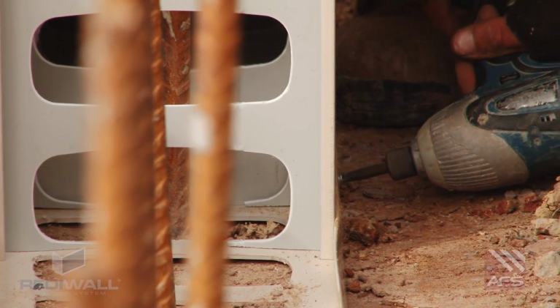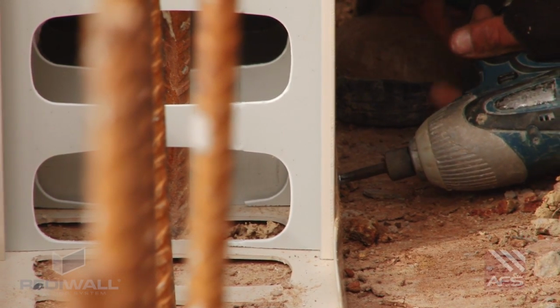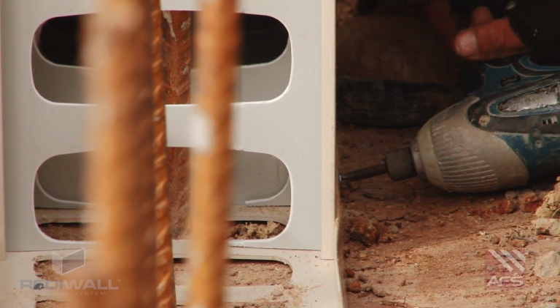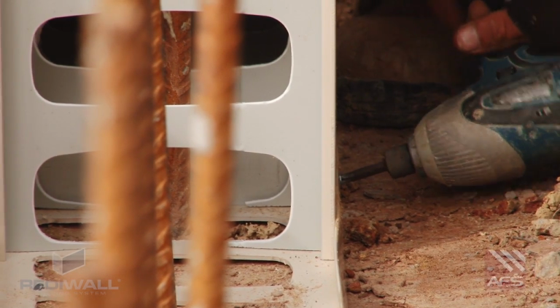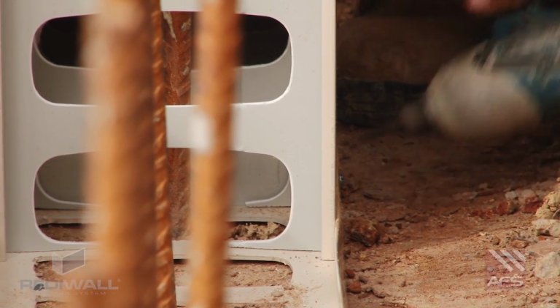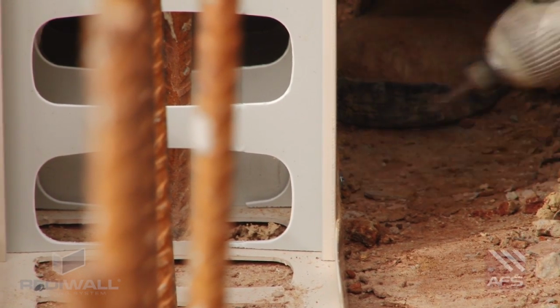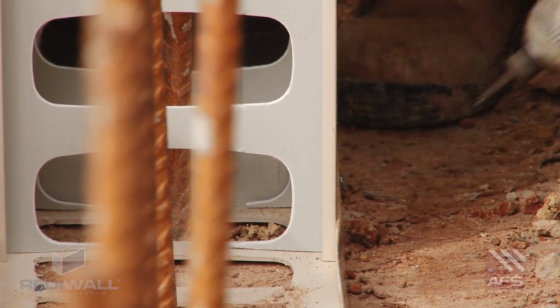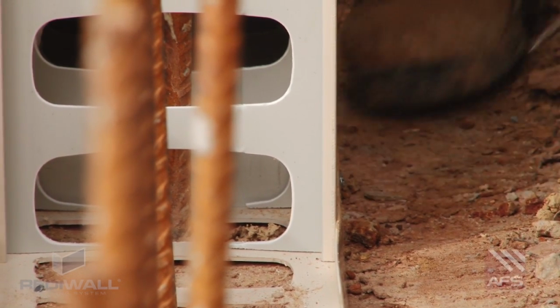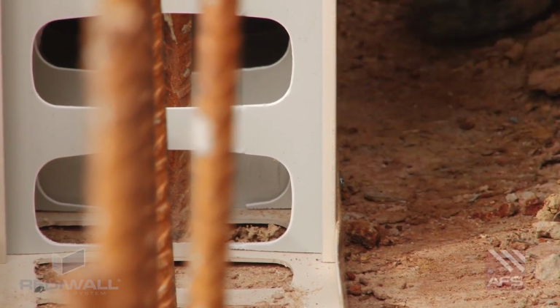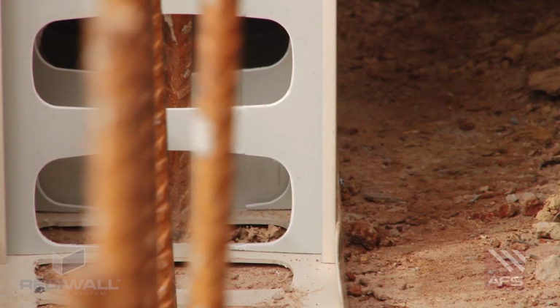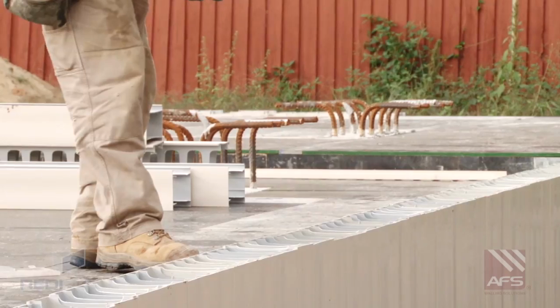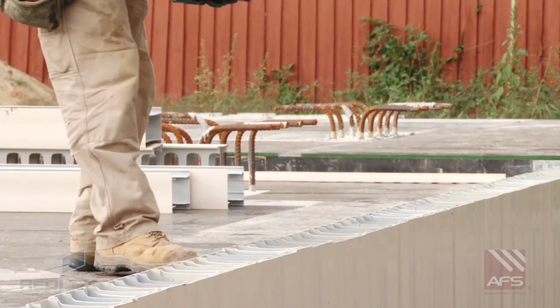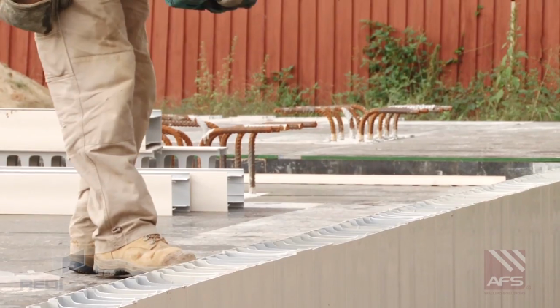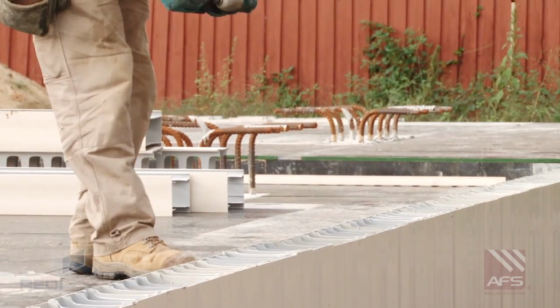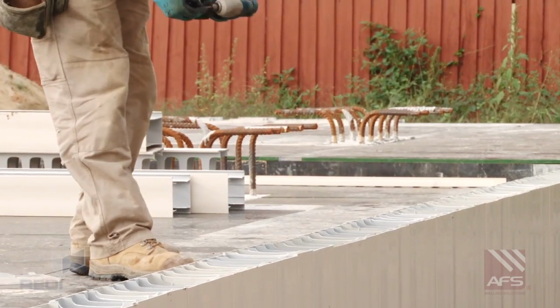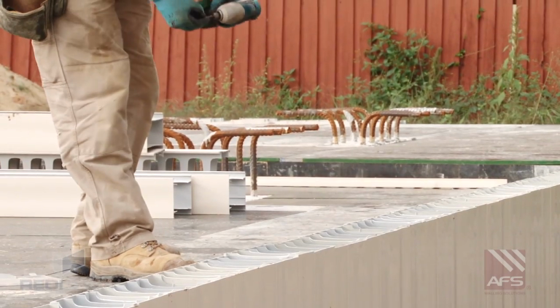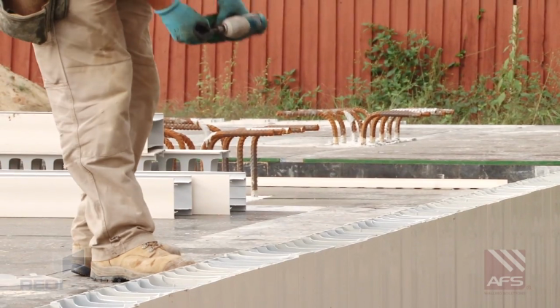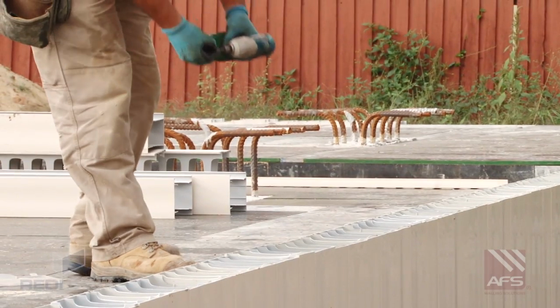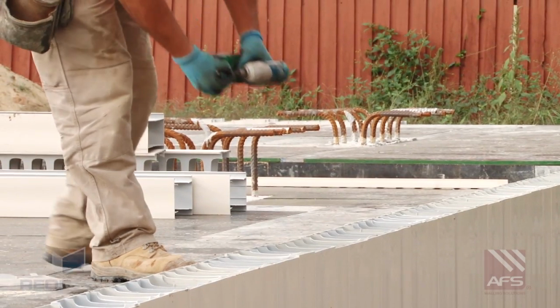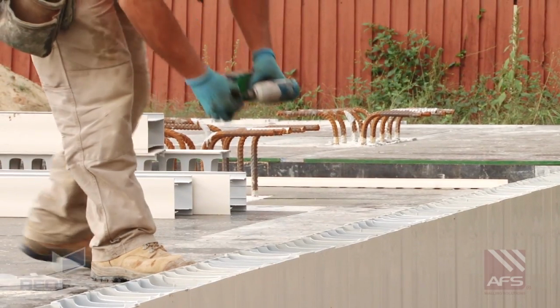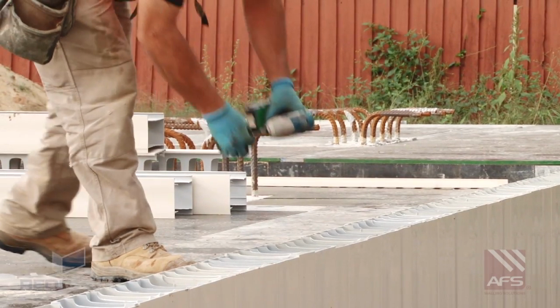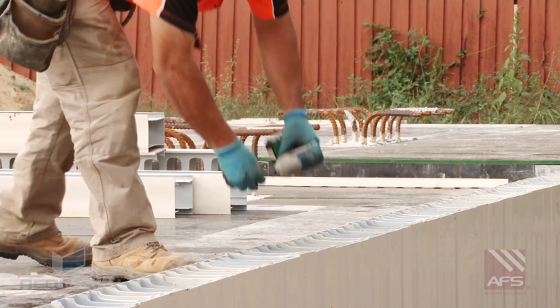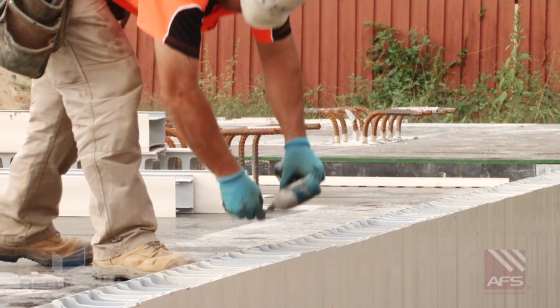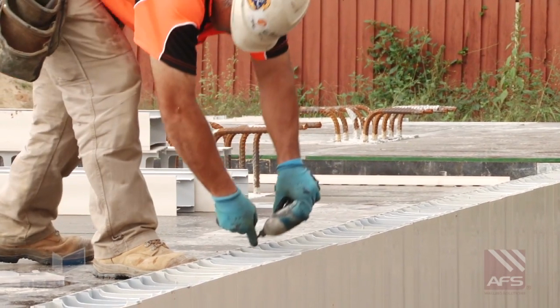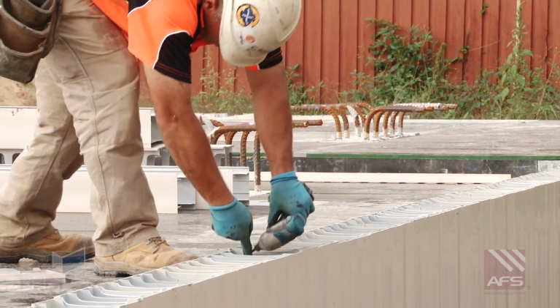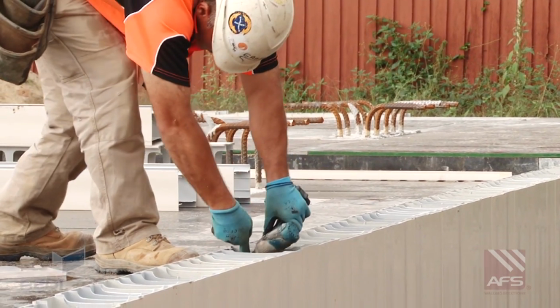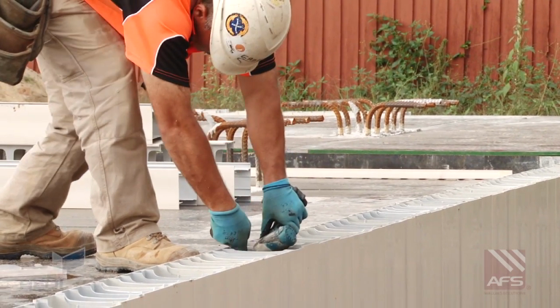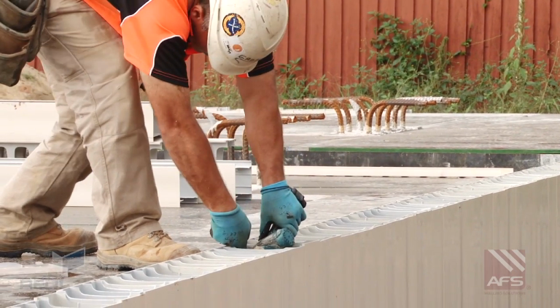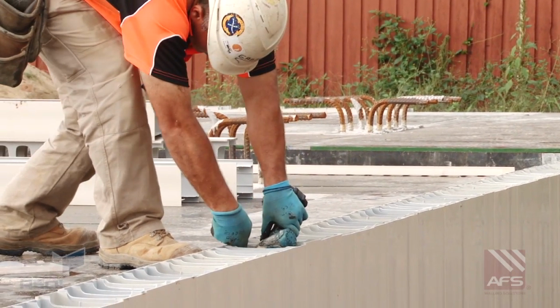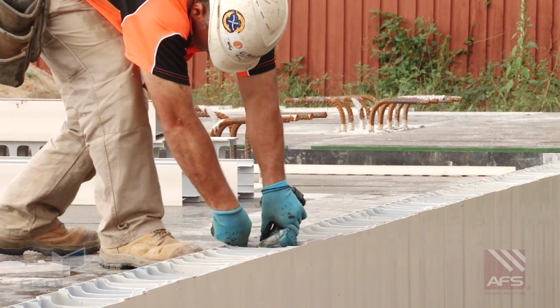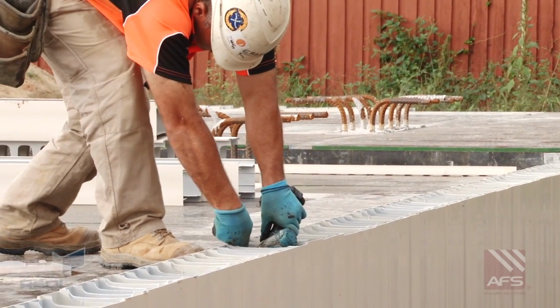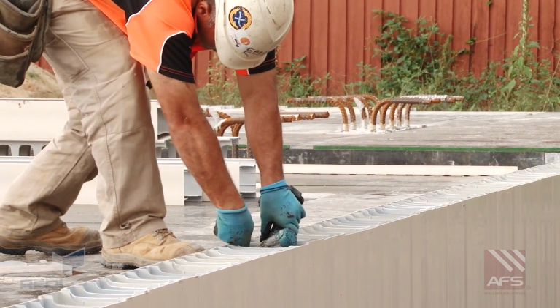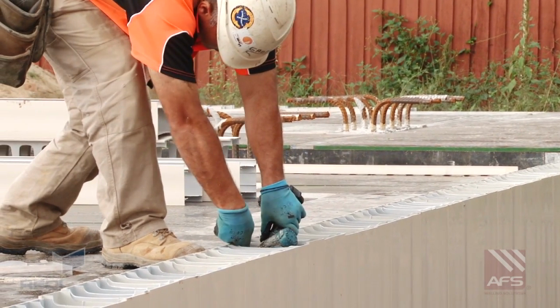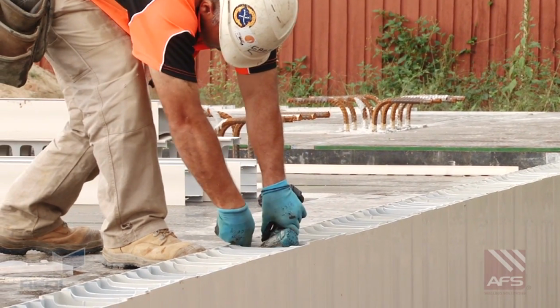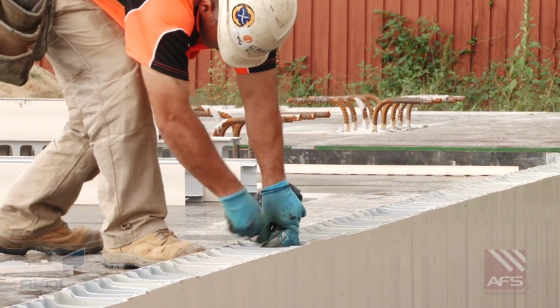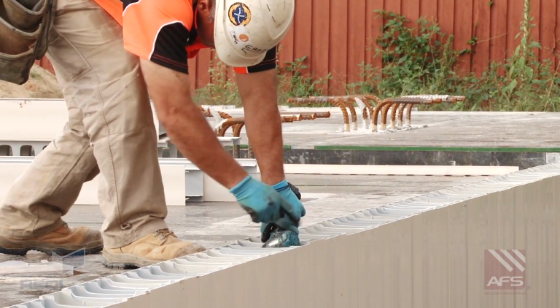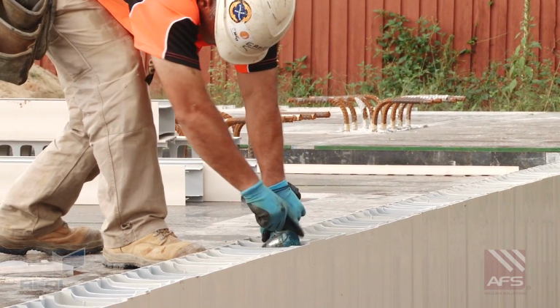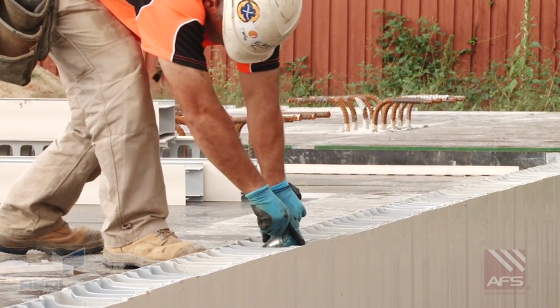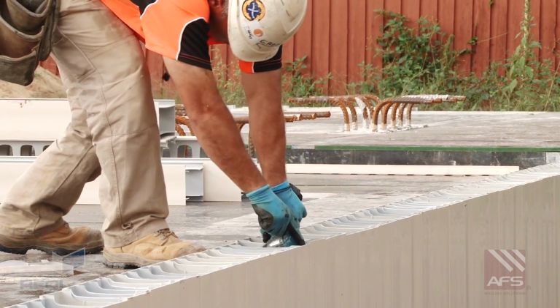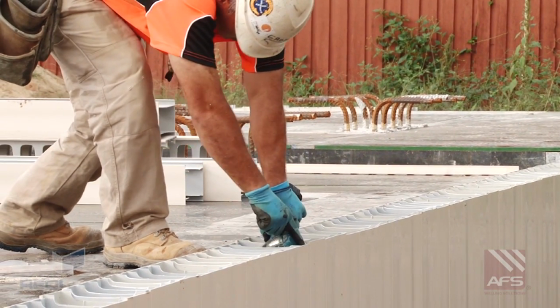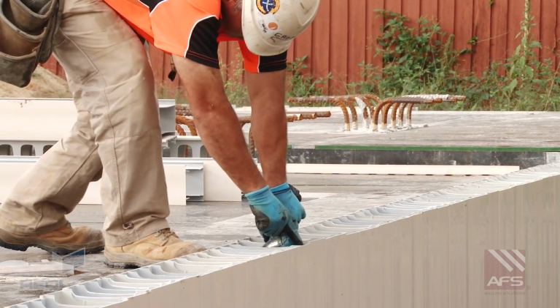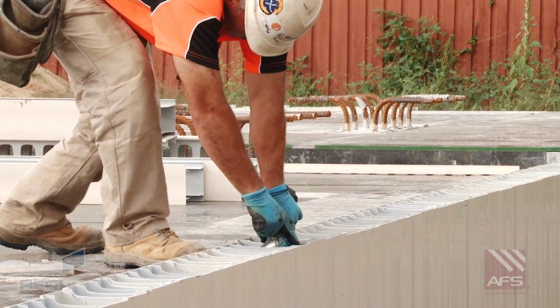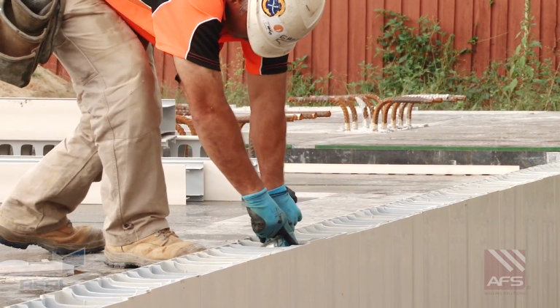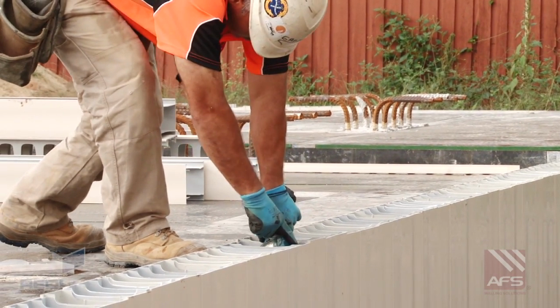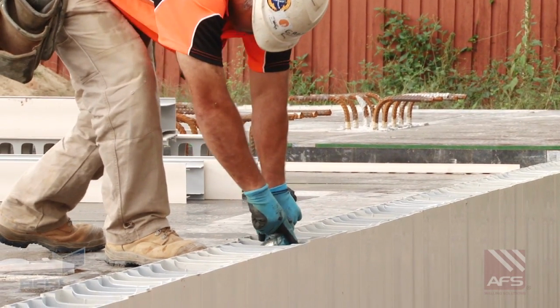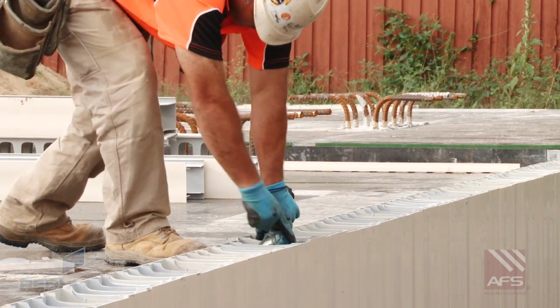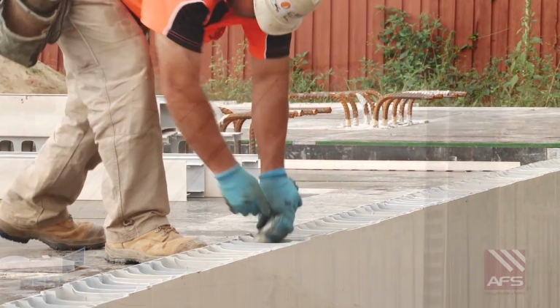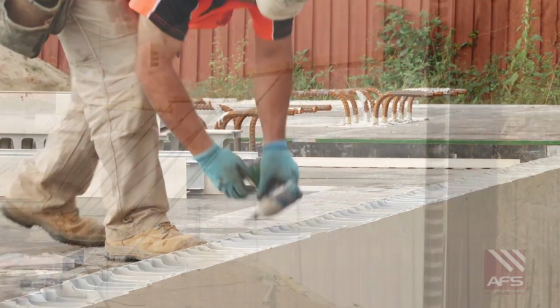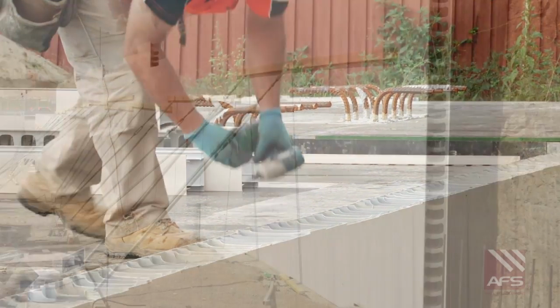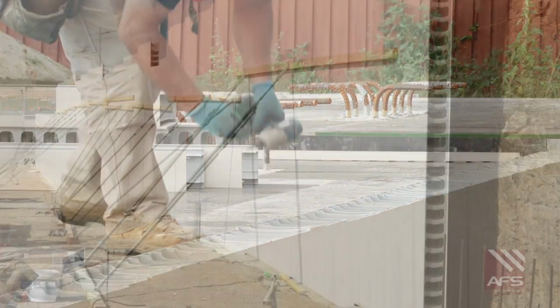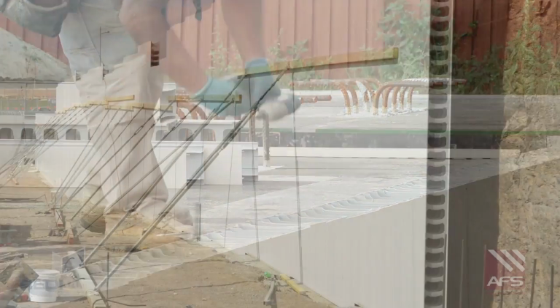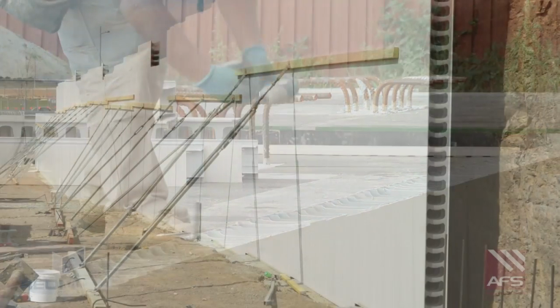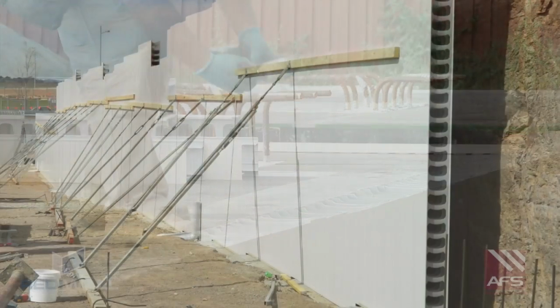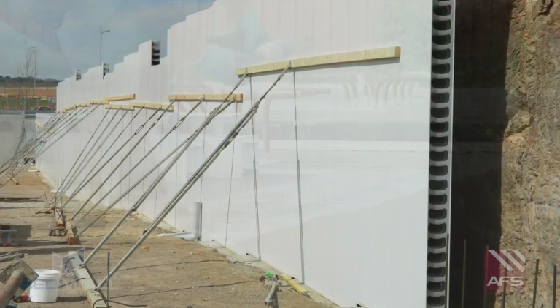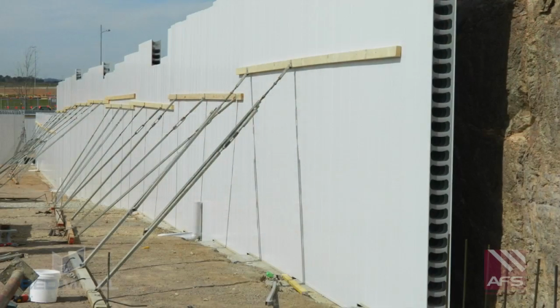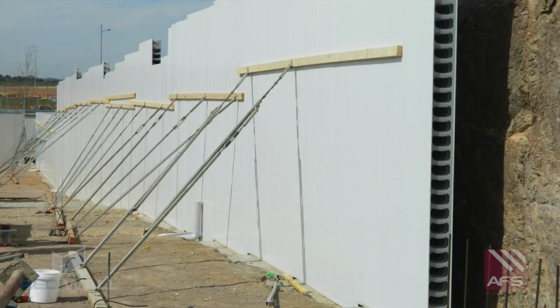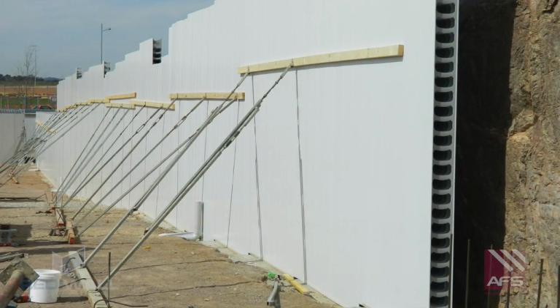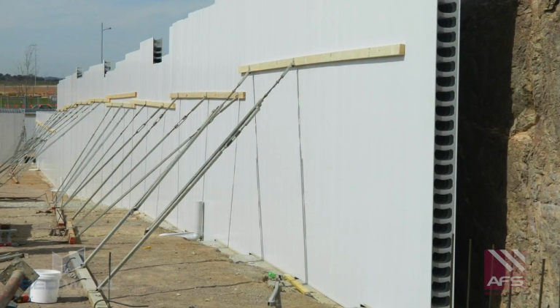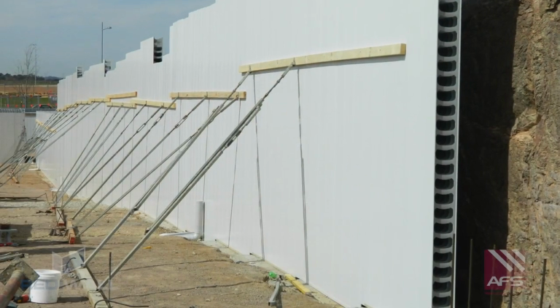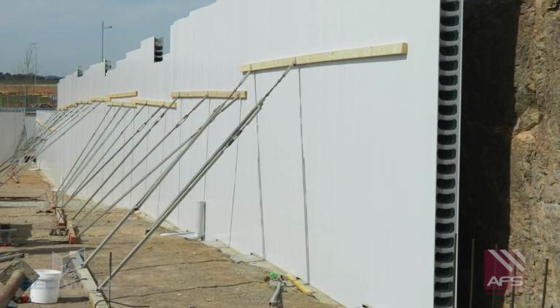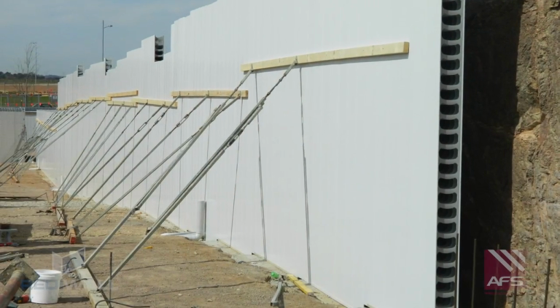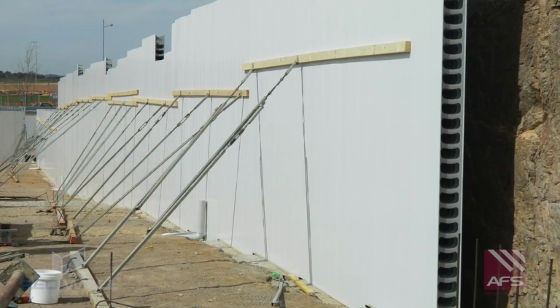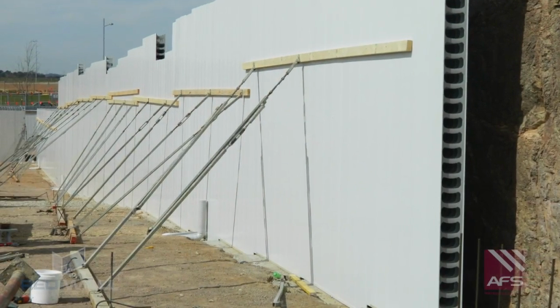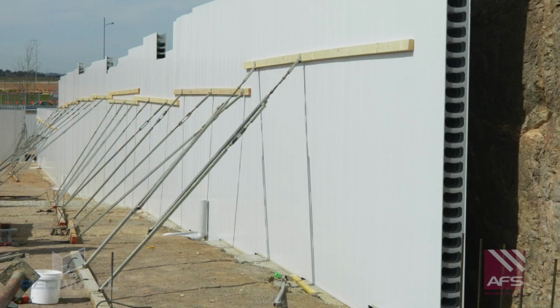Panels can be braced by simply fixing them to the formwork deck at the top of the panel, or by using diagonal support braces.